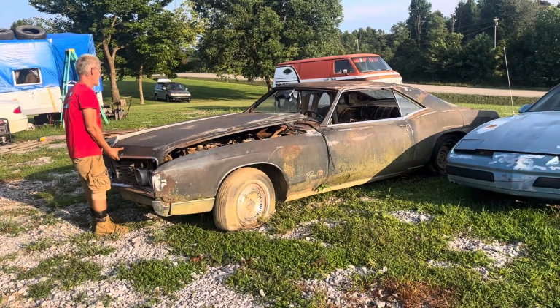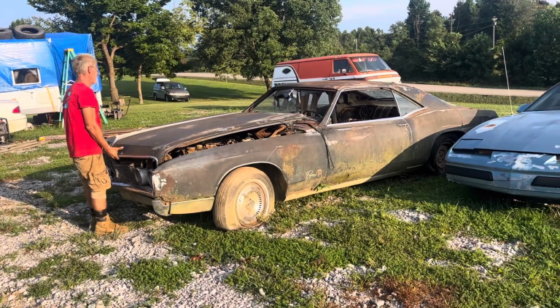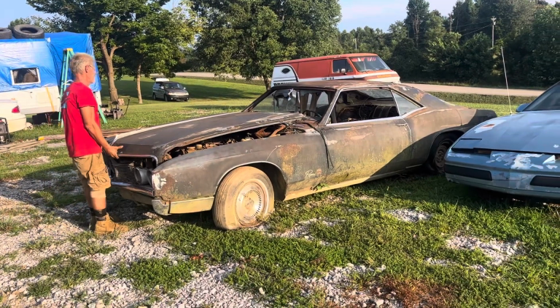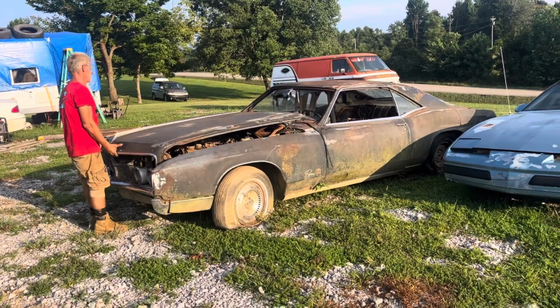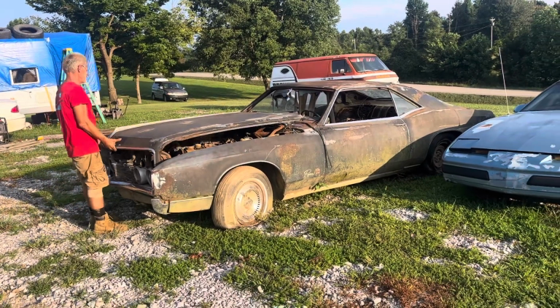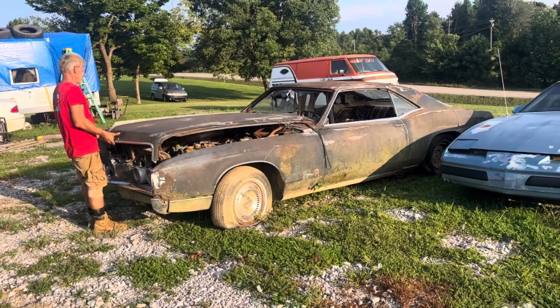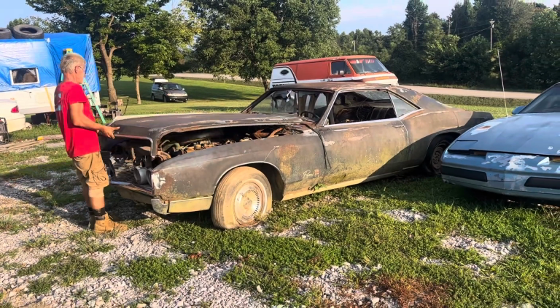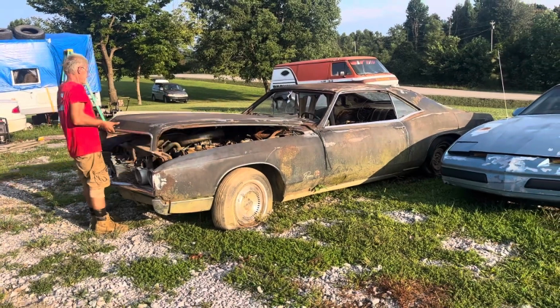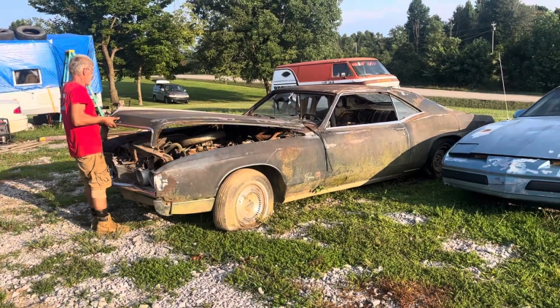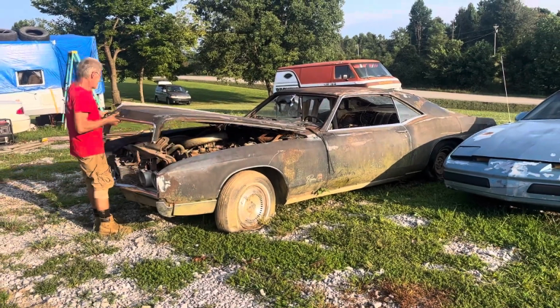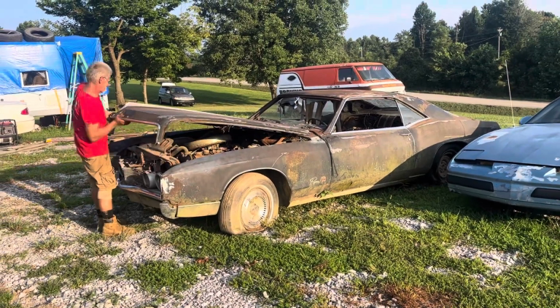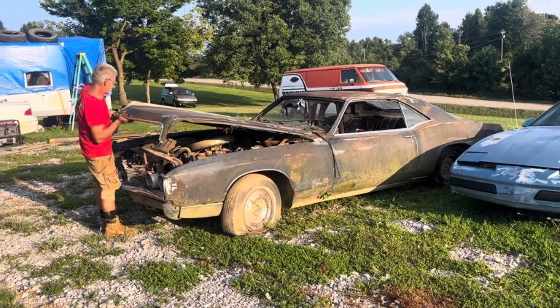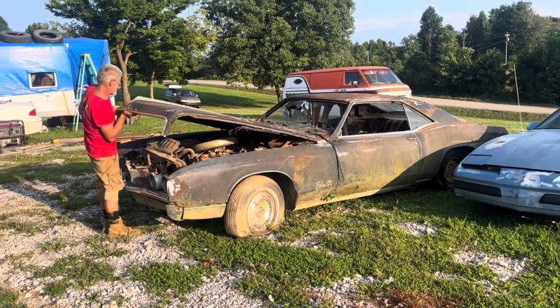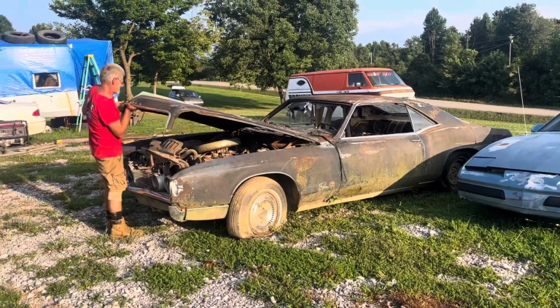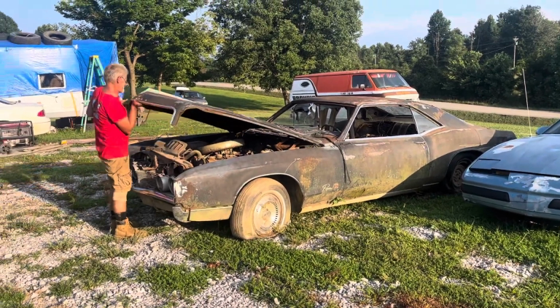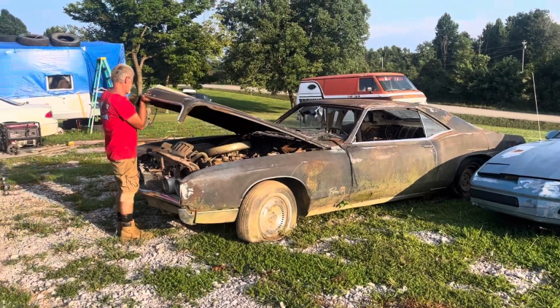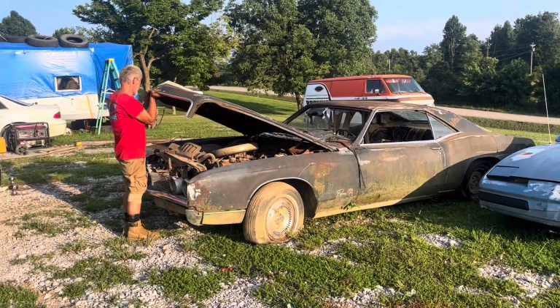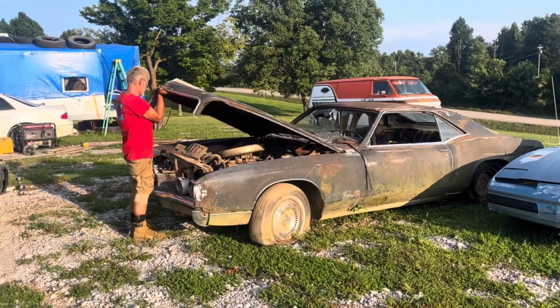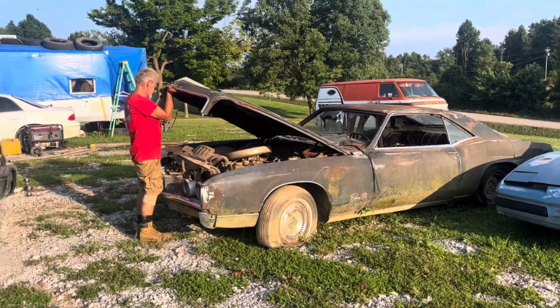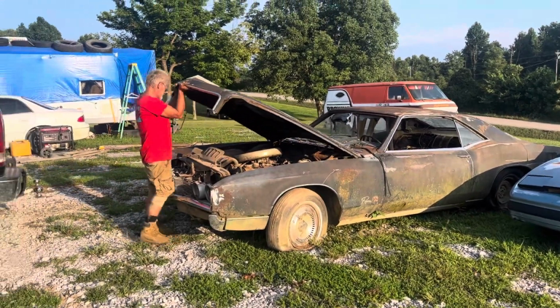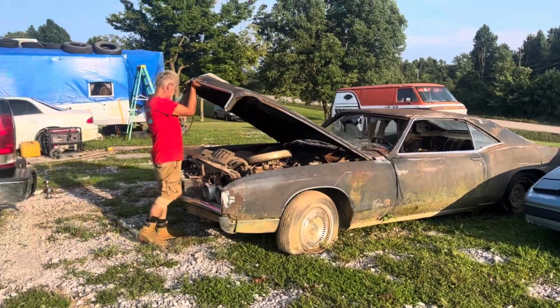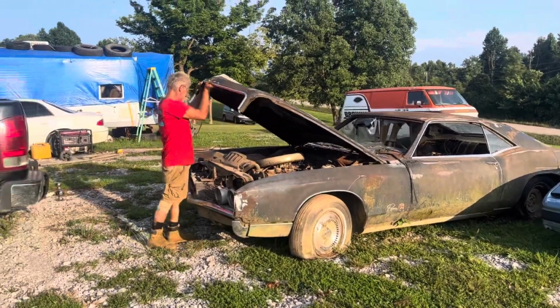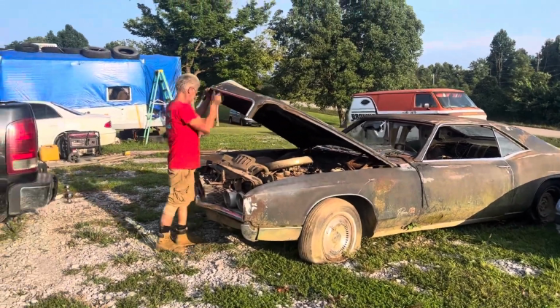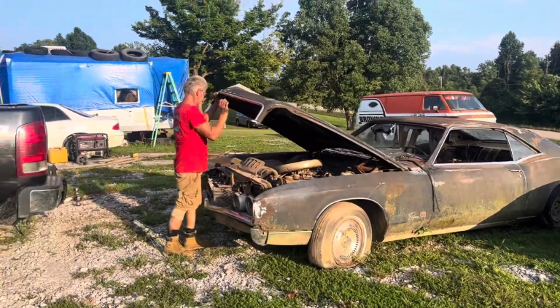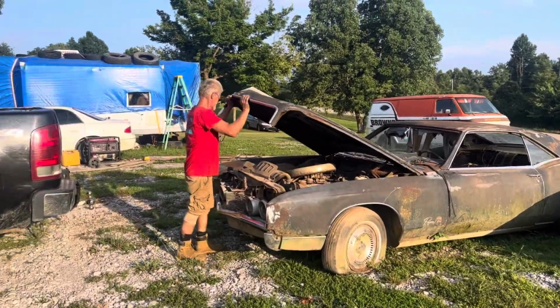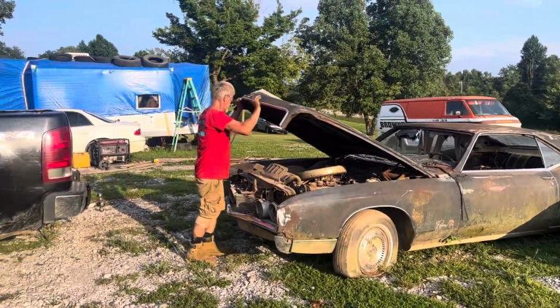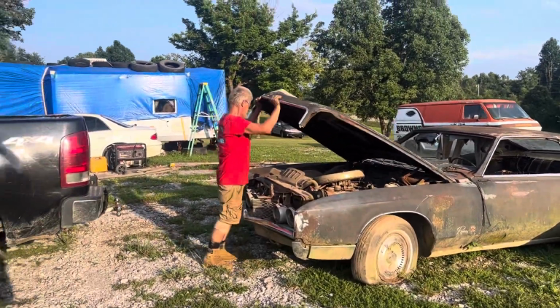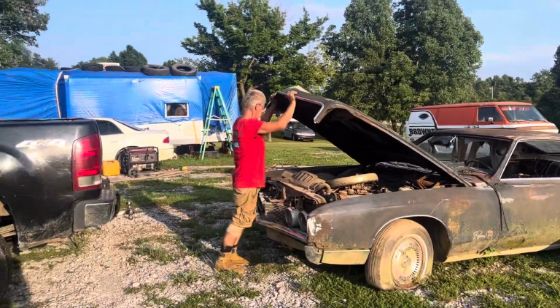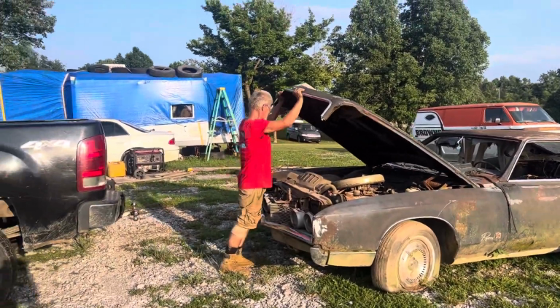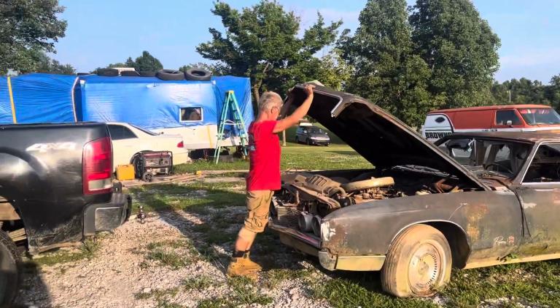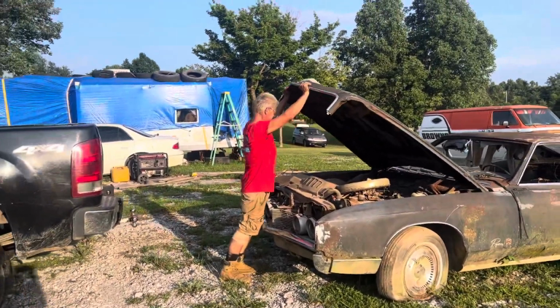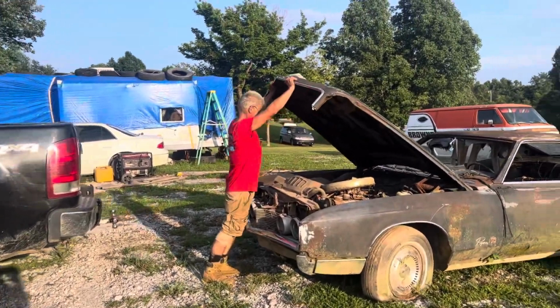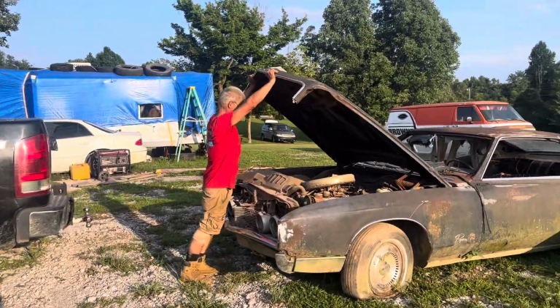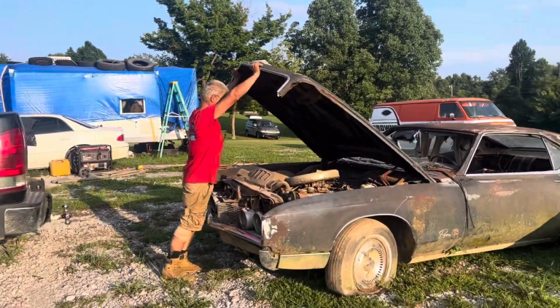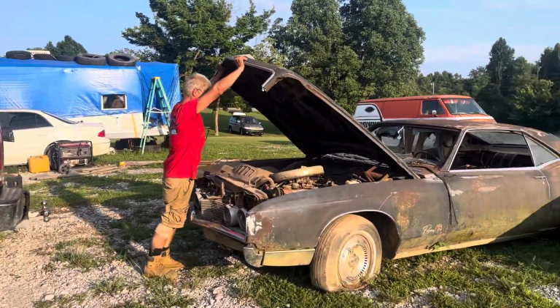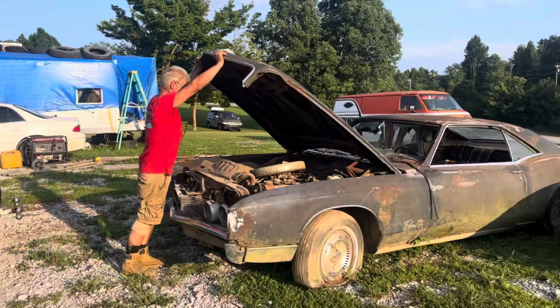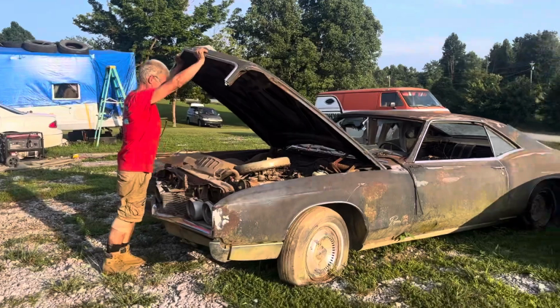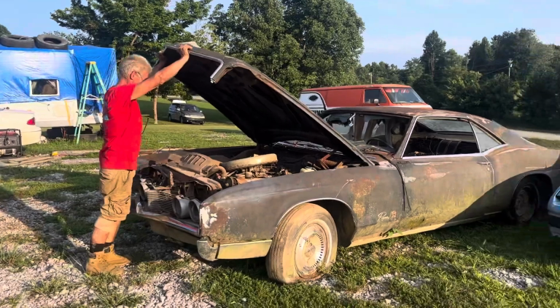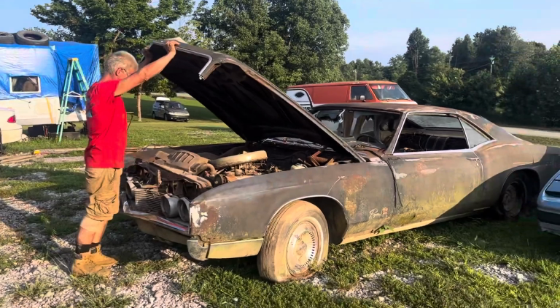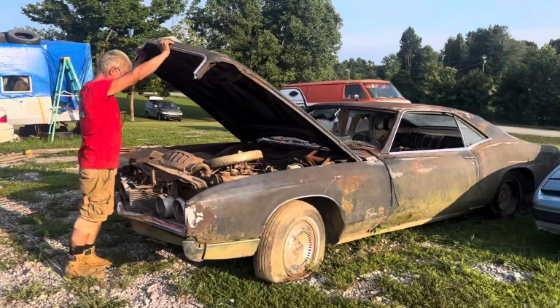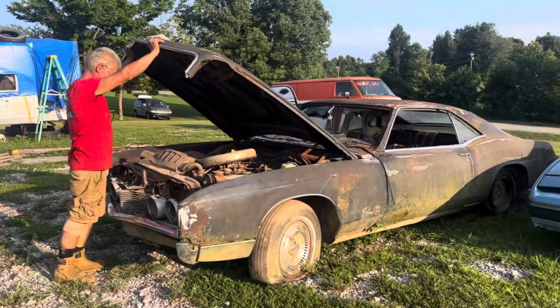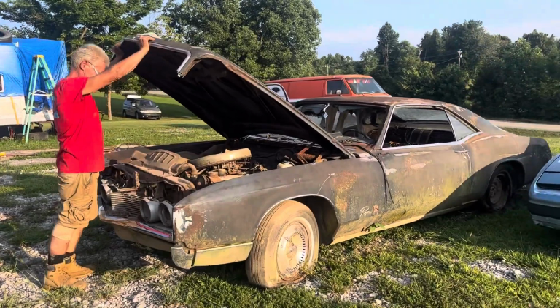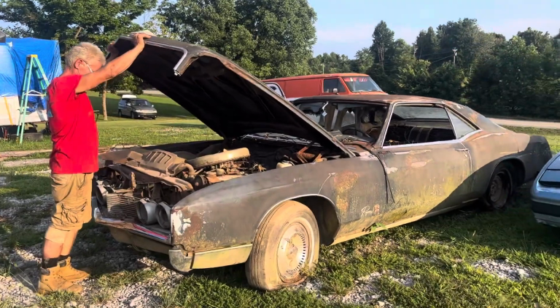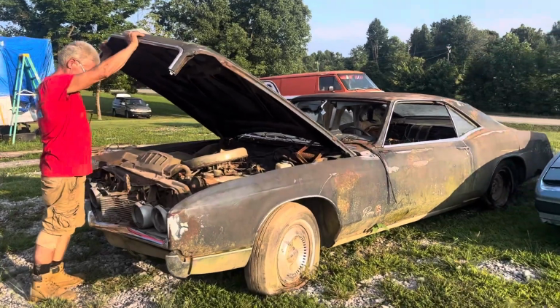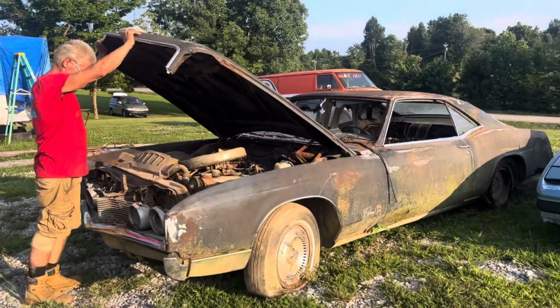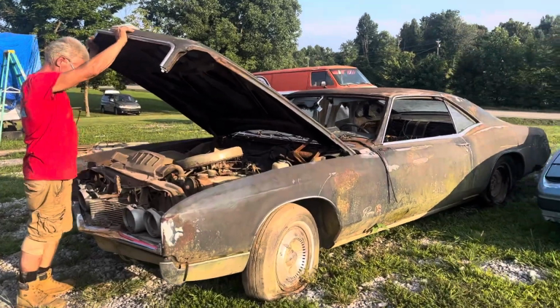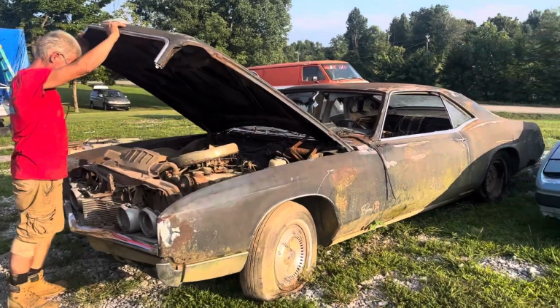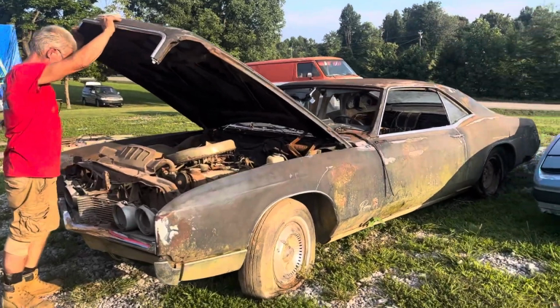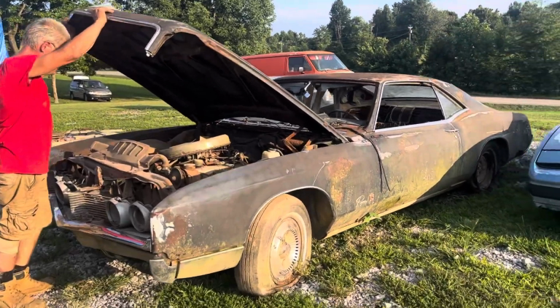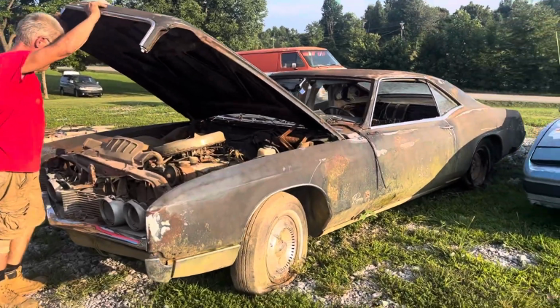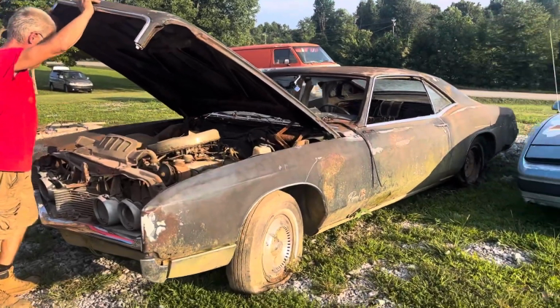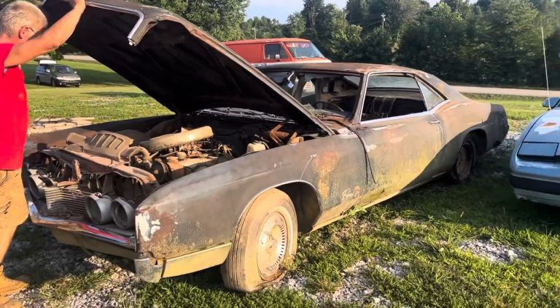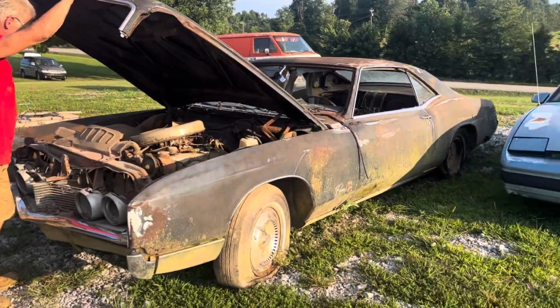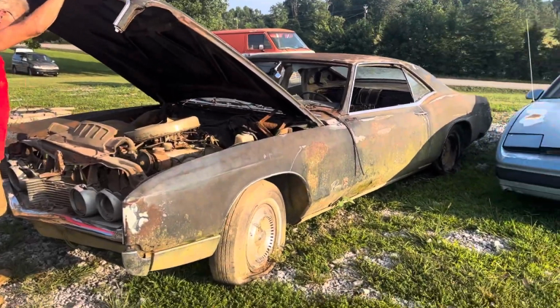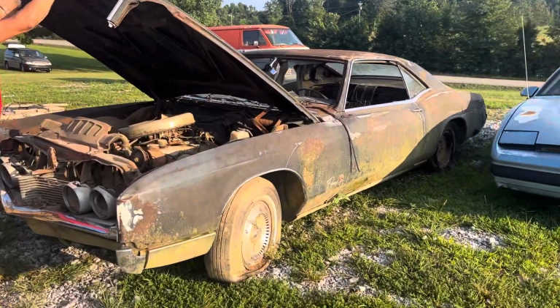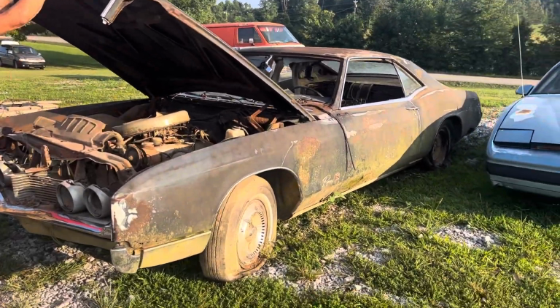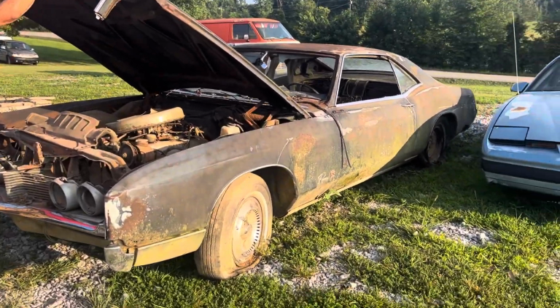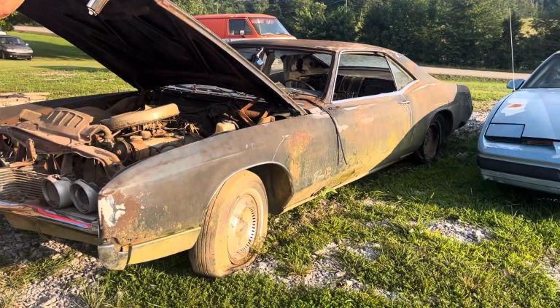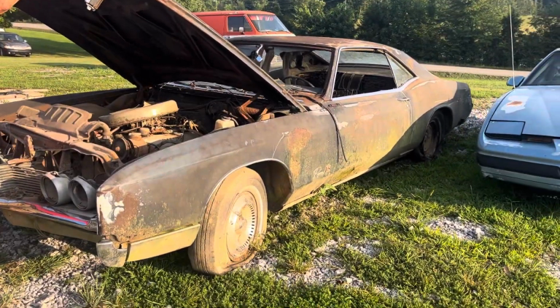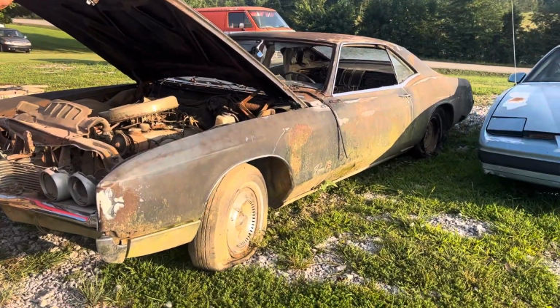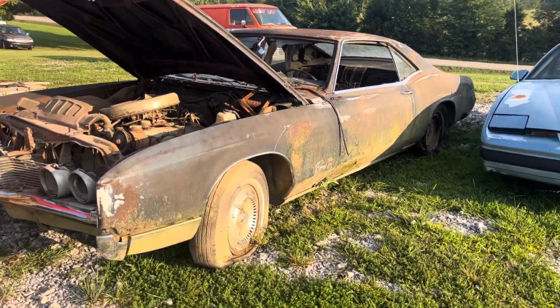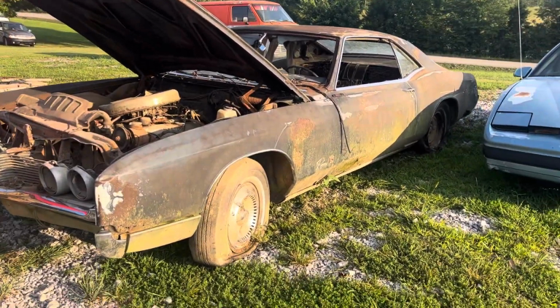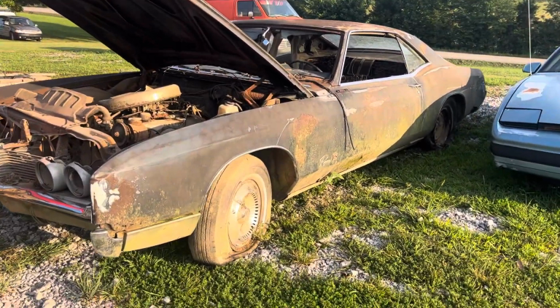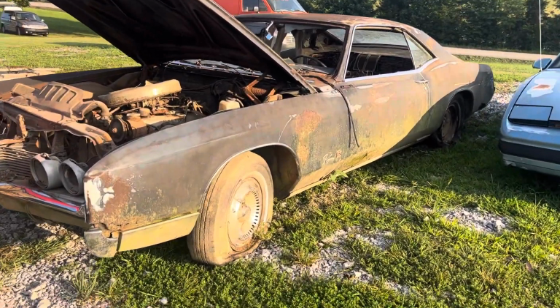Hey everyone, Jamie Phillips, Action Auto Parts, Super Dave, and the 66 Buick Riviera GS.